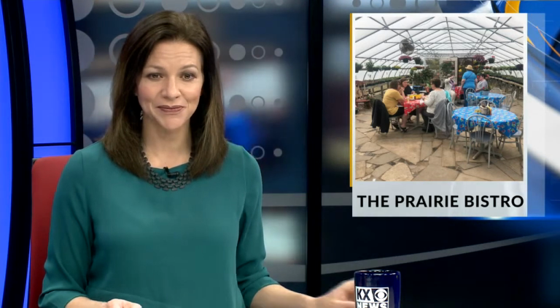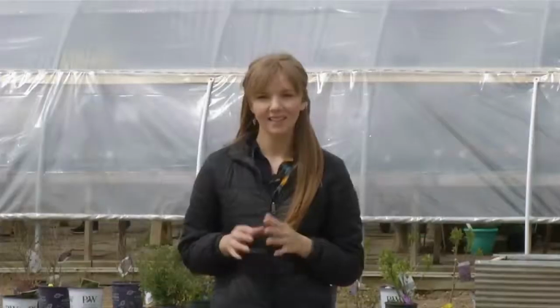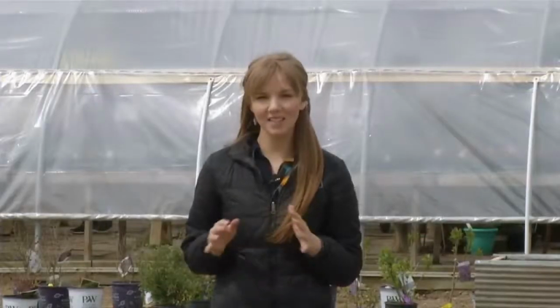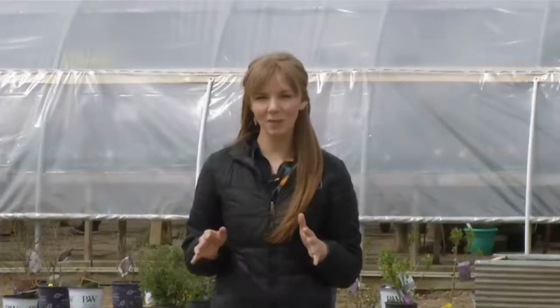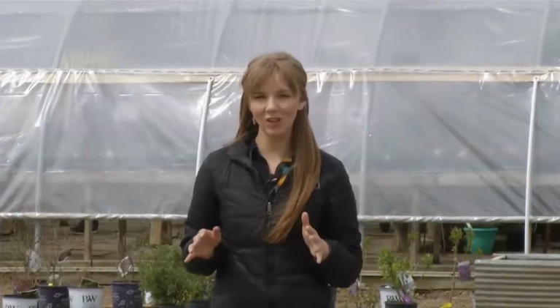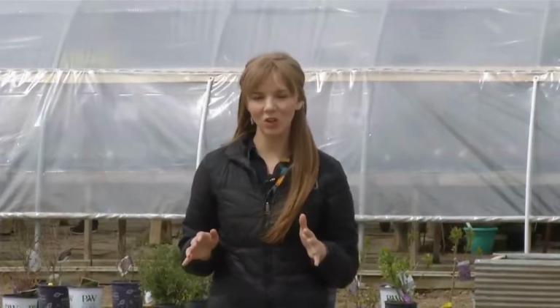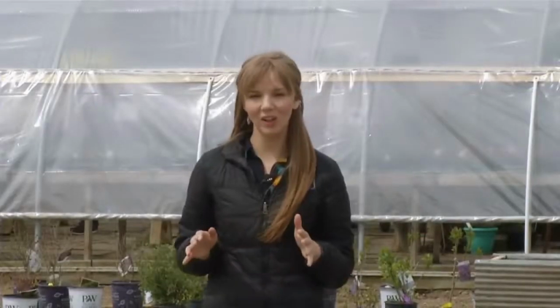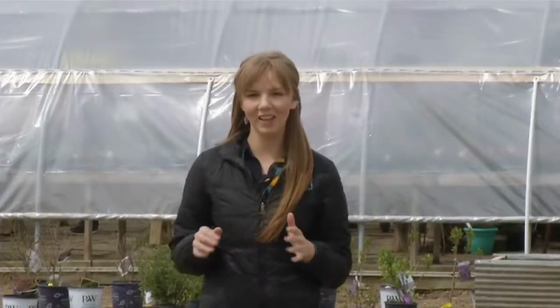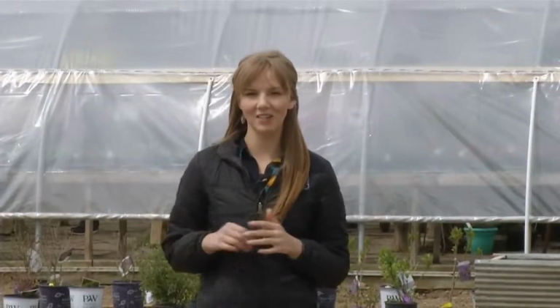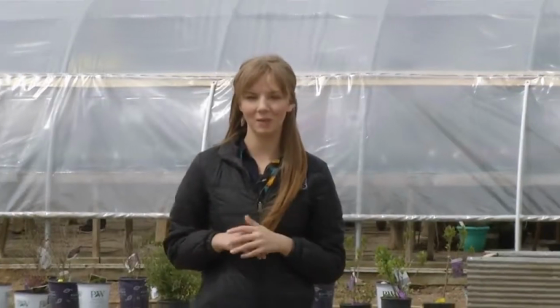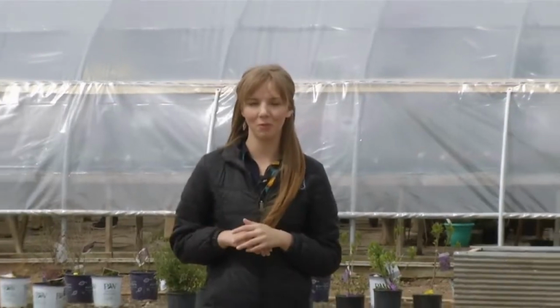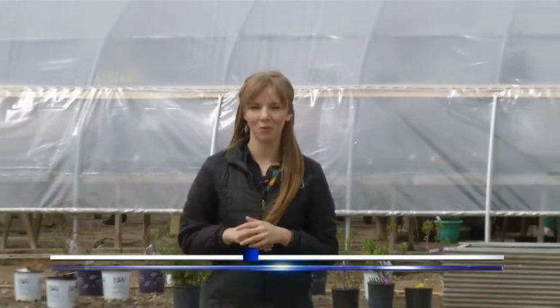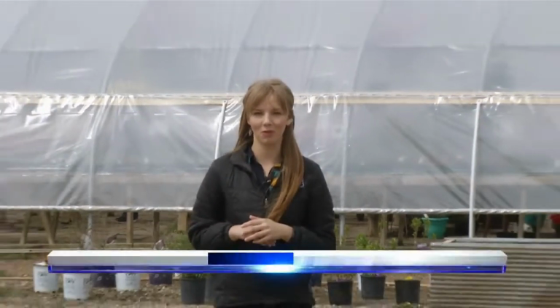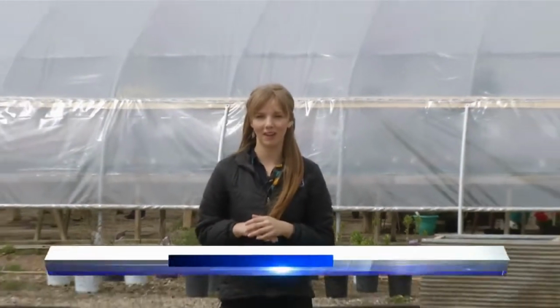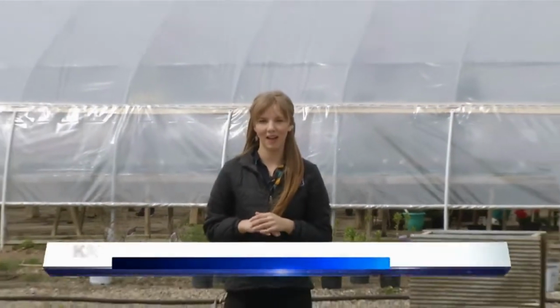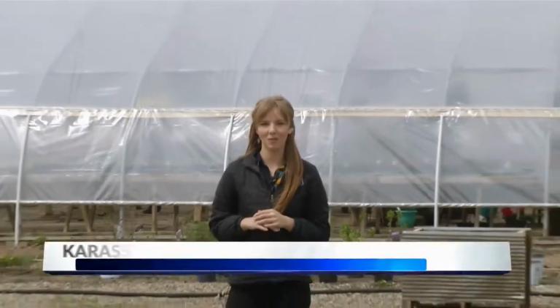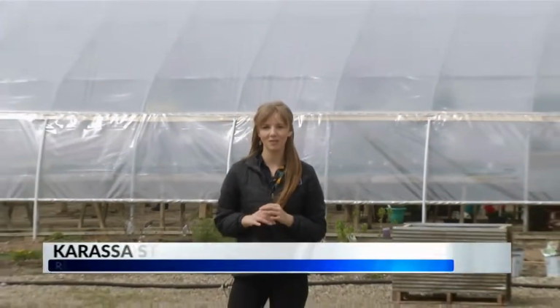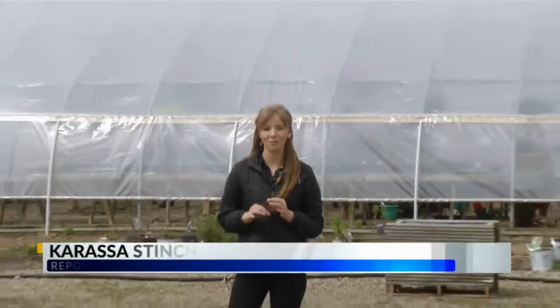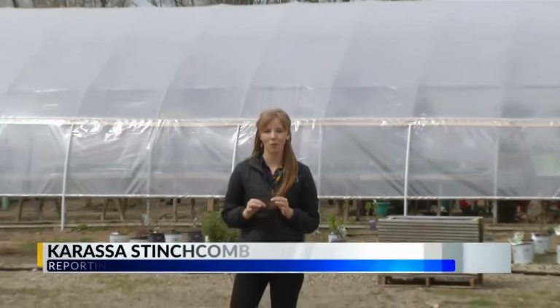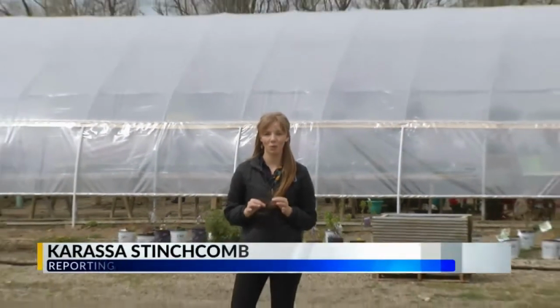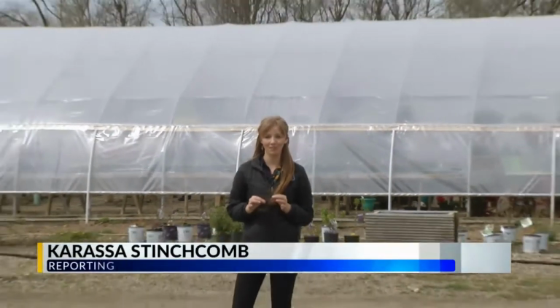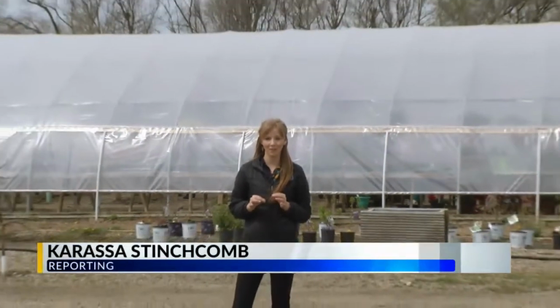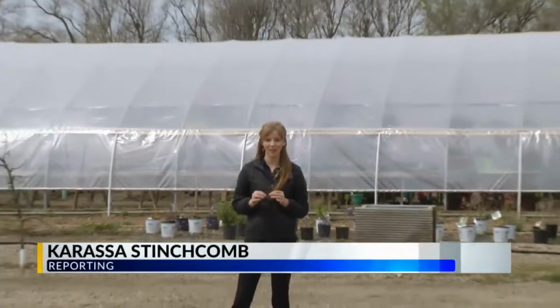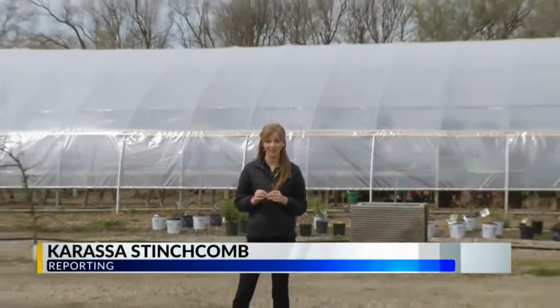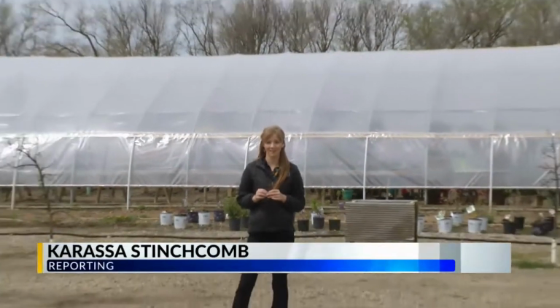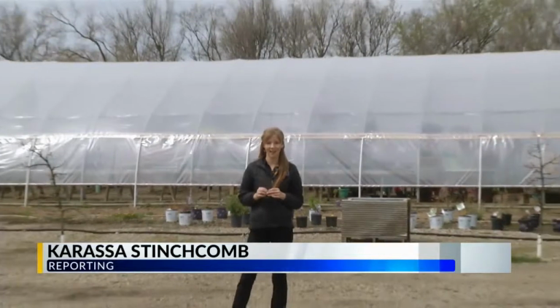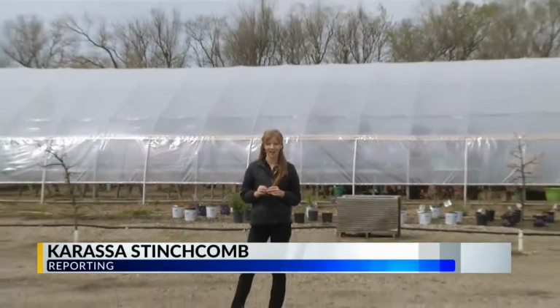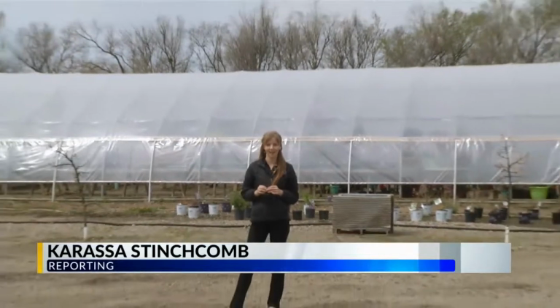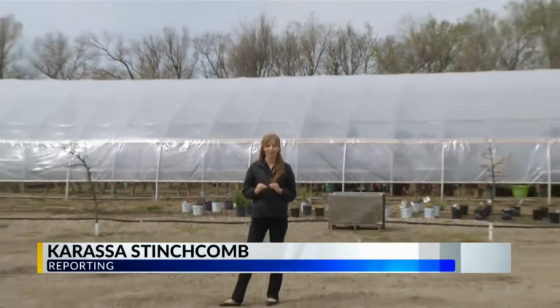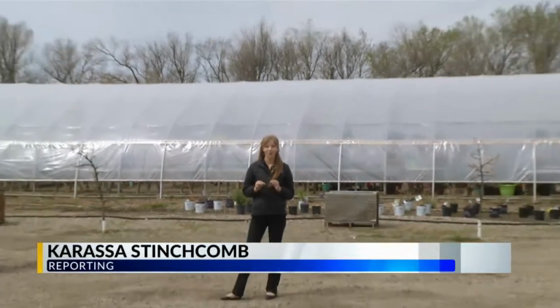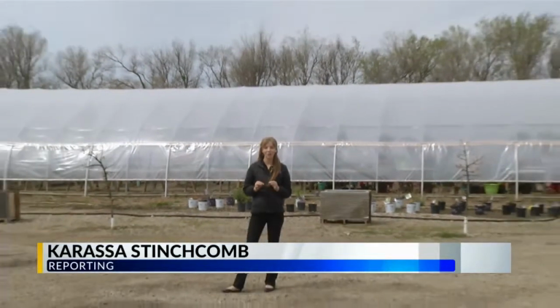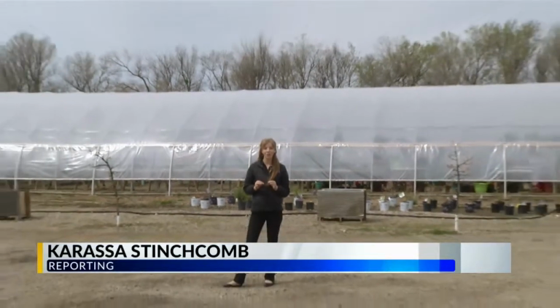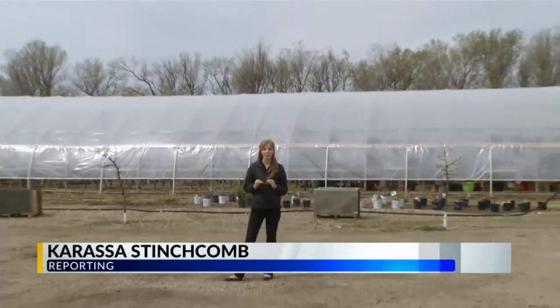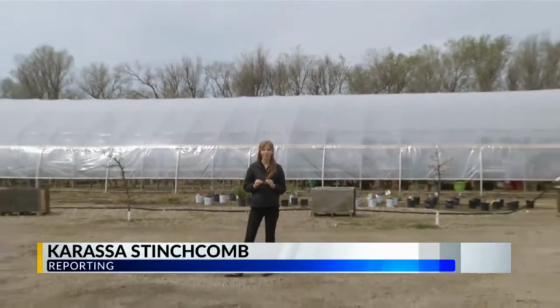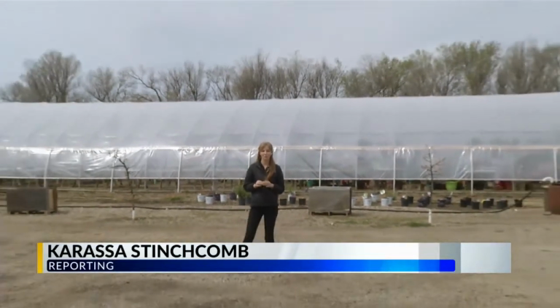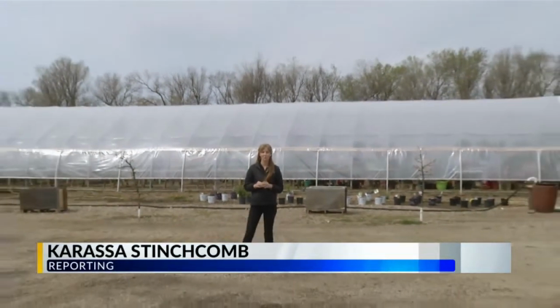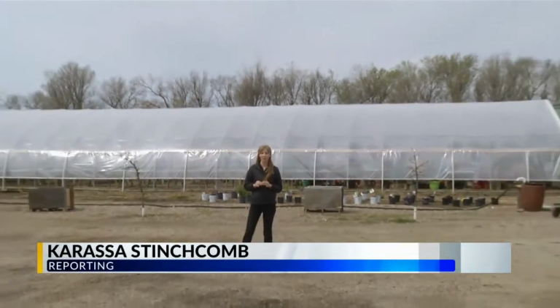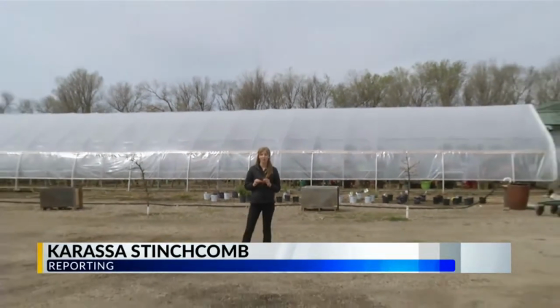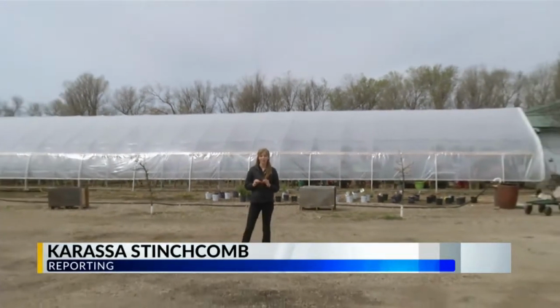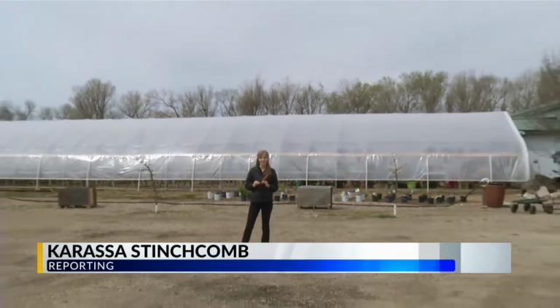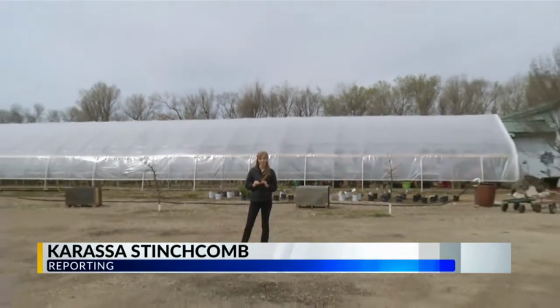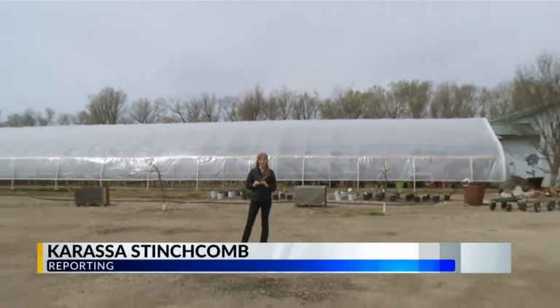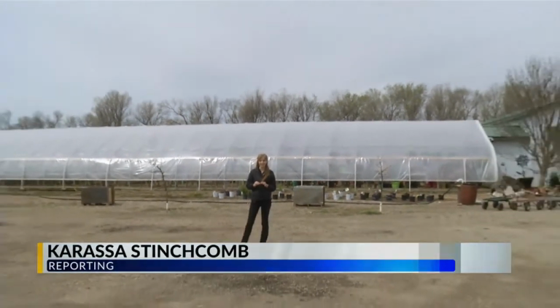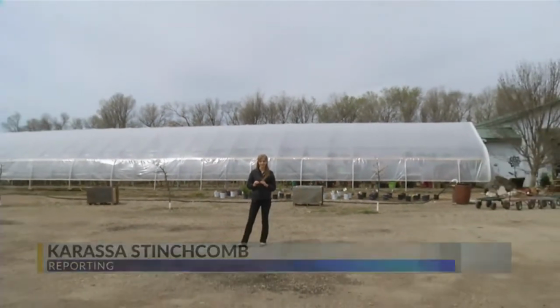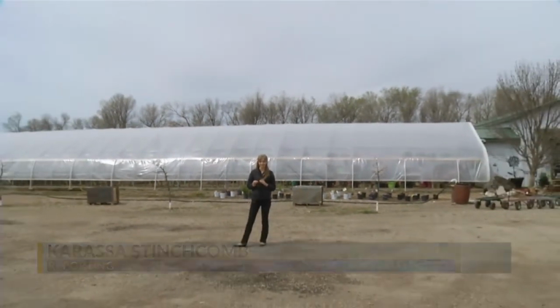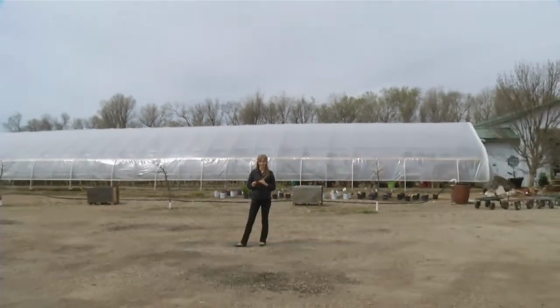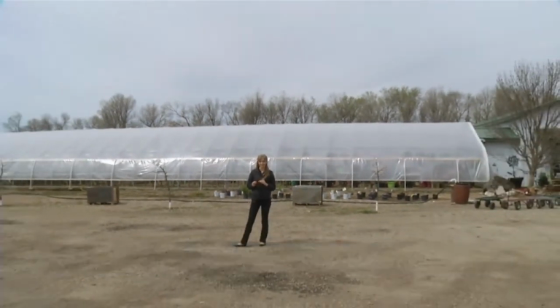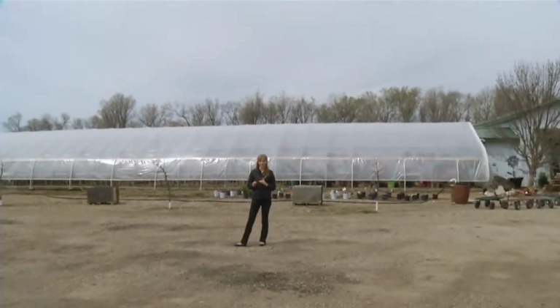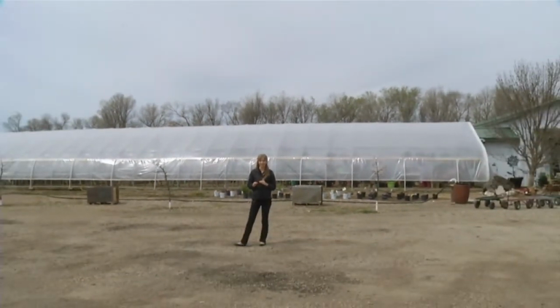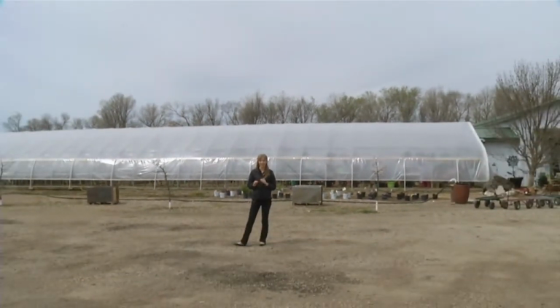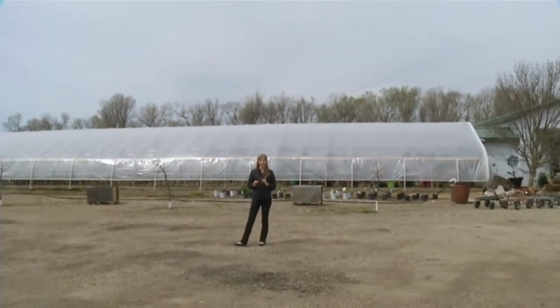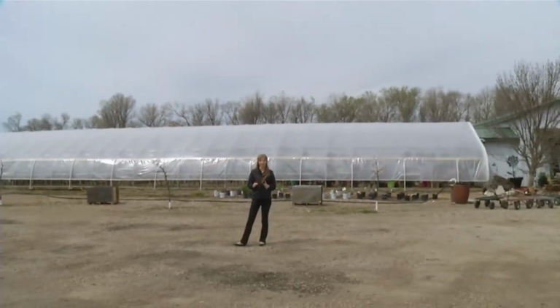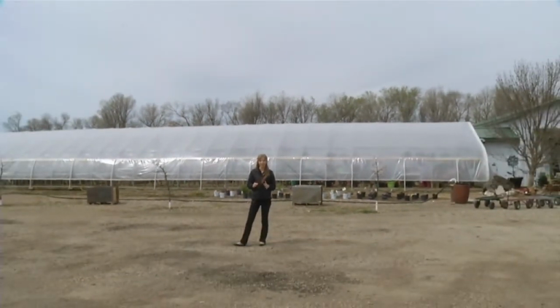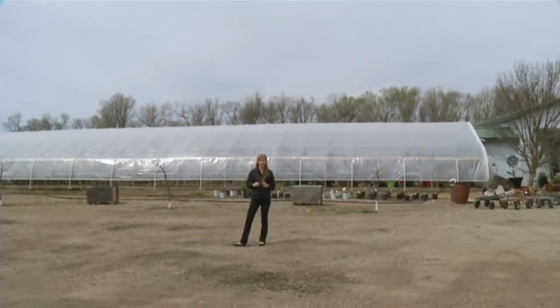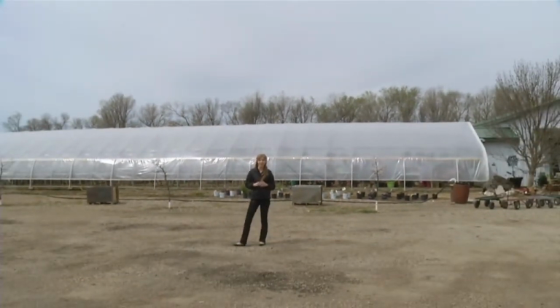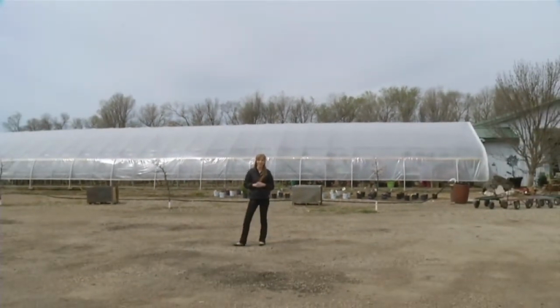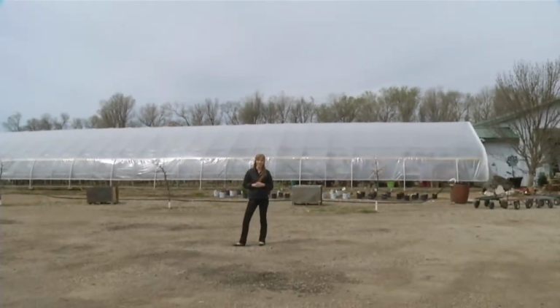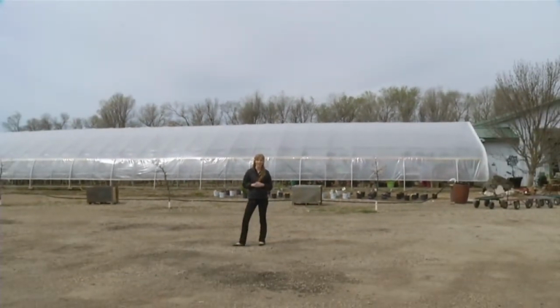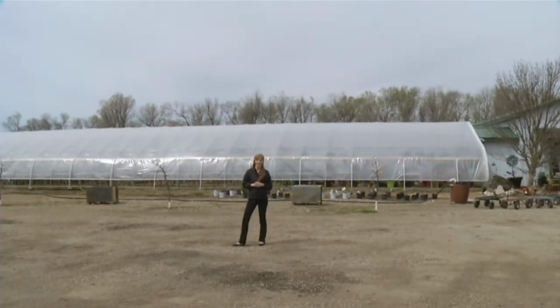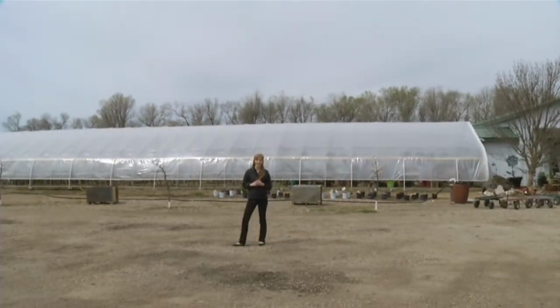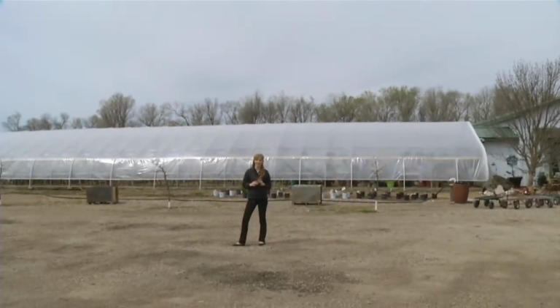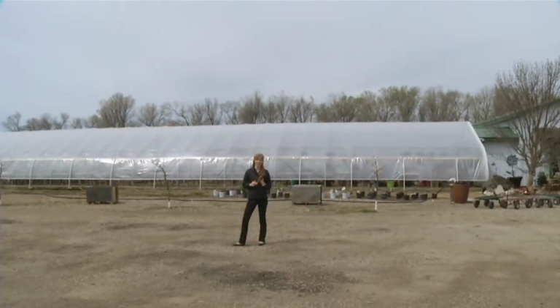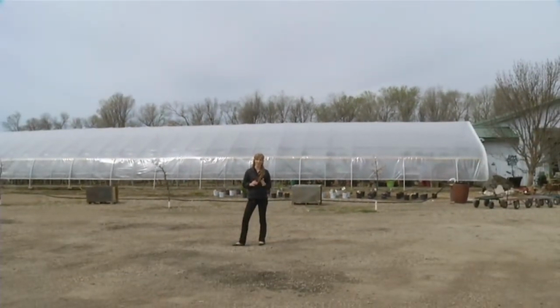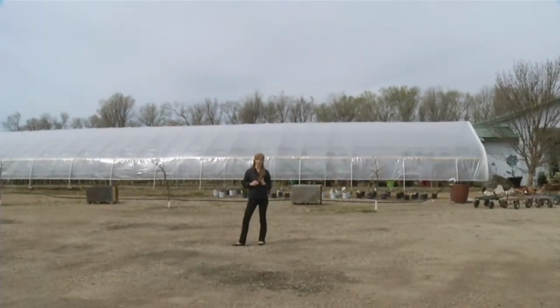This might look like your typical greenhouse, but once you get inside, you can choose between a peony — the plant — or a panini — the sandwich.